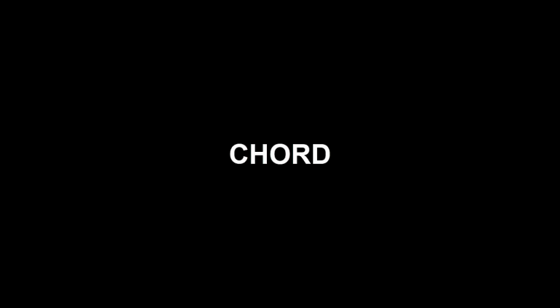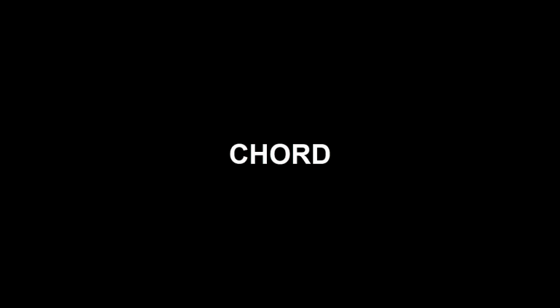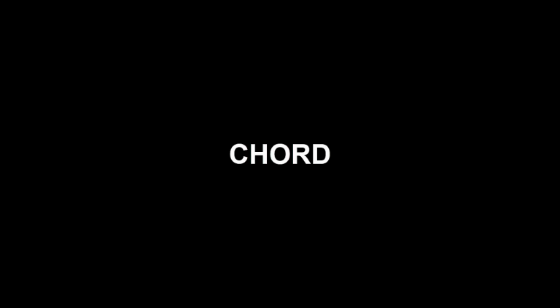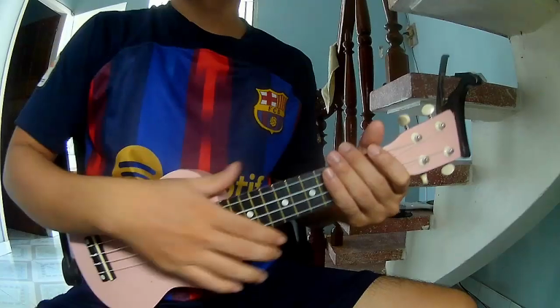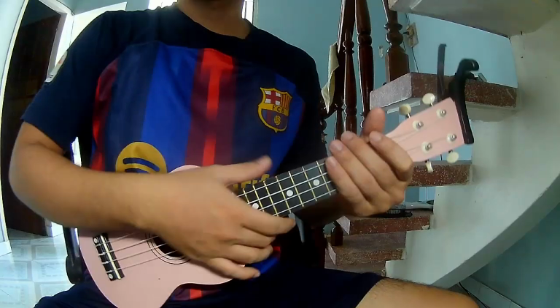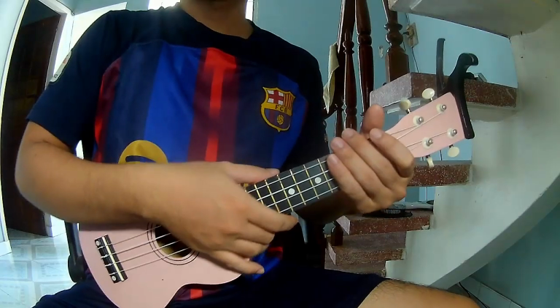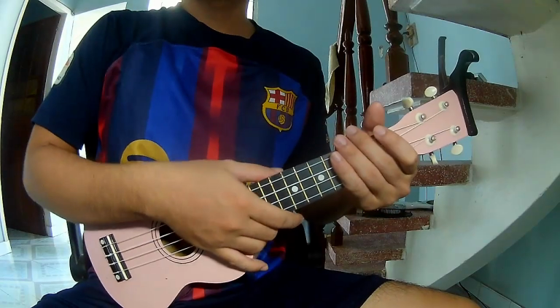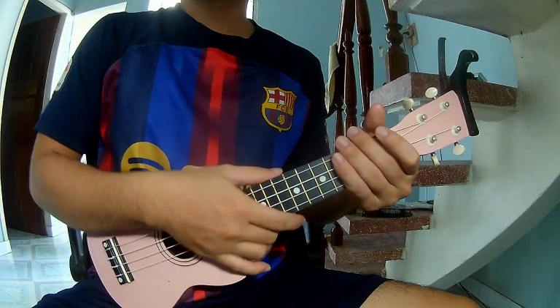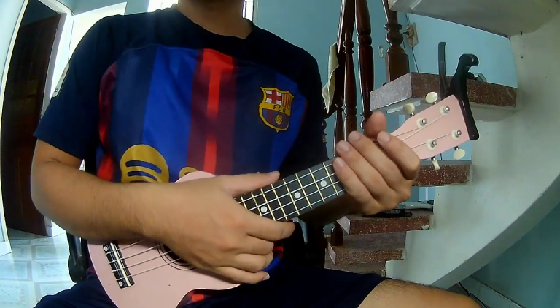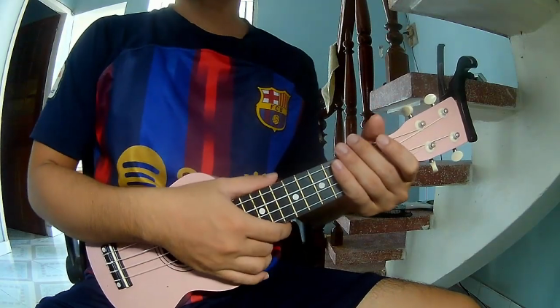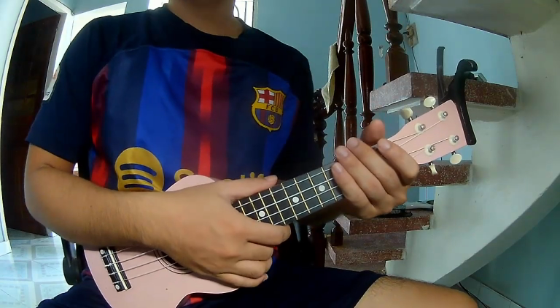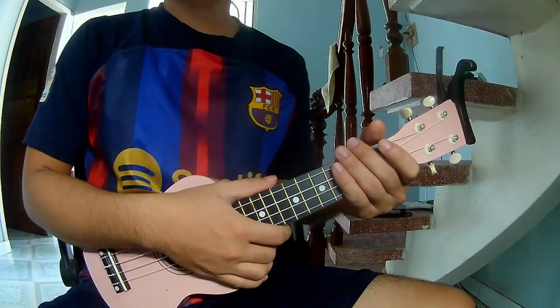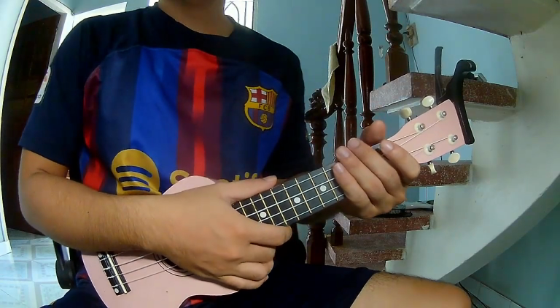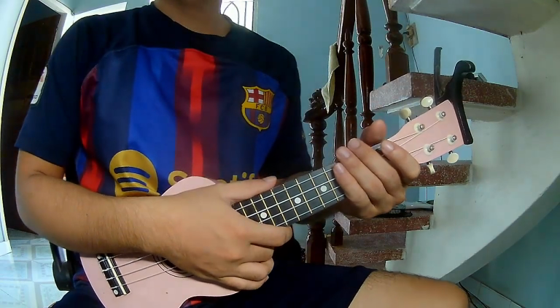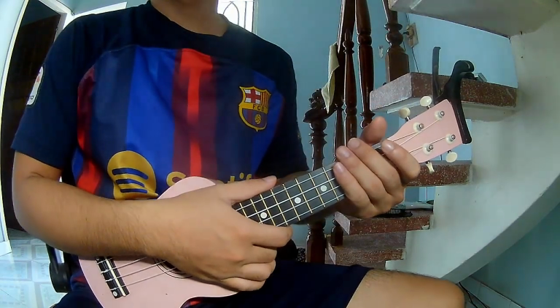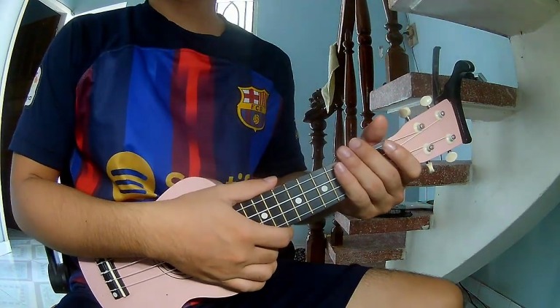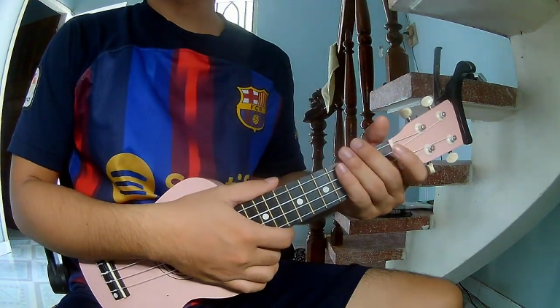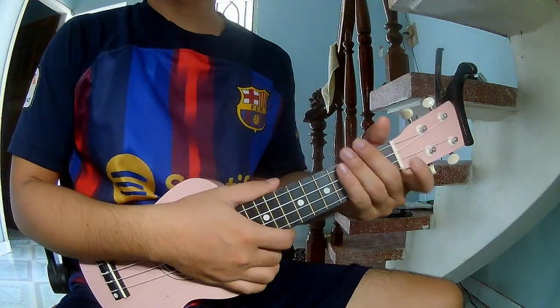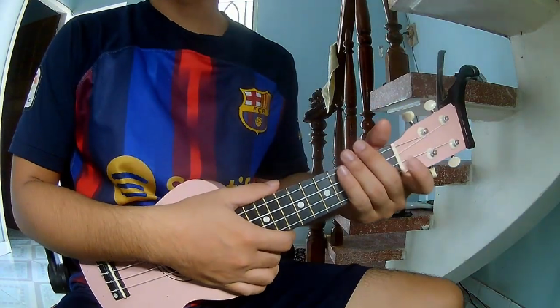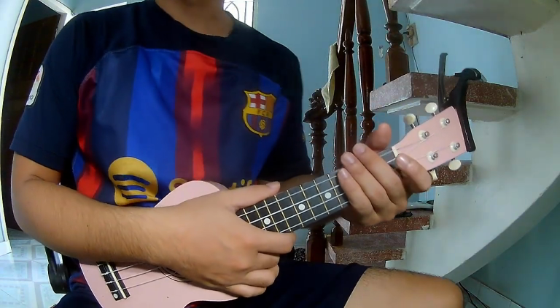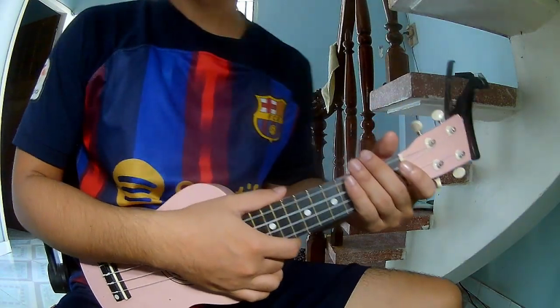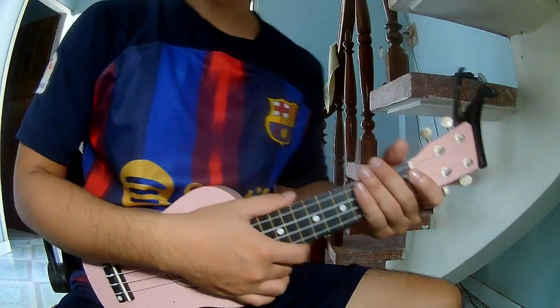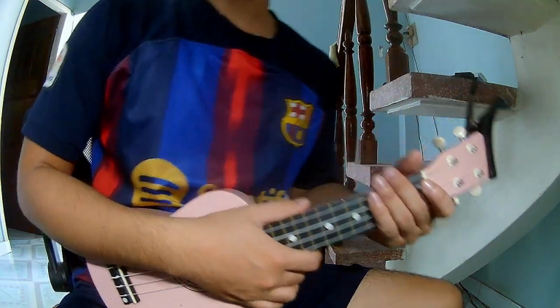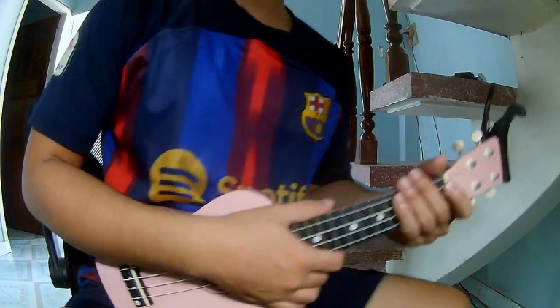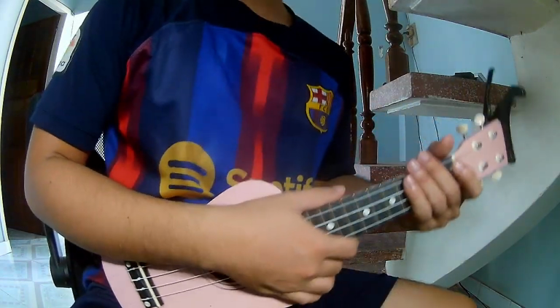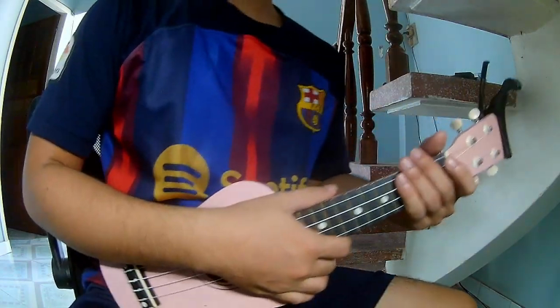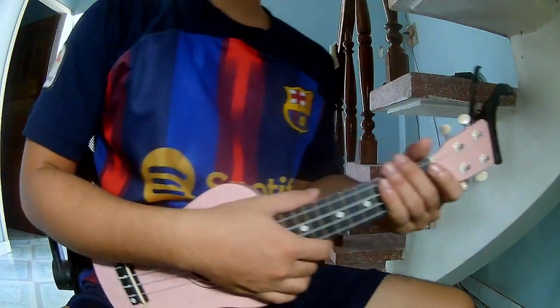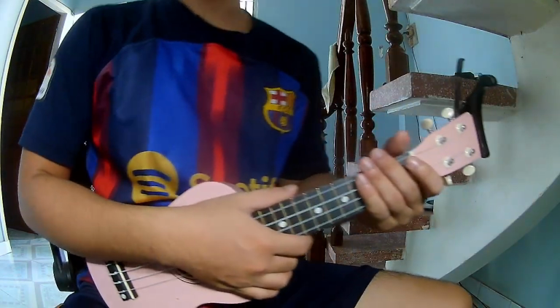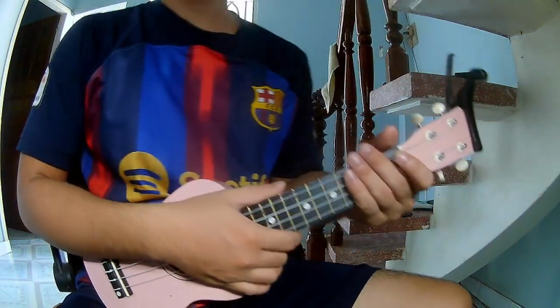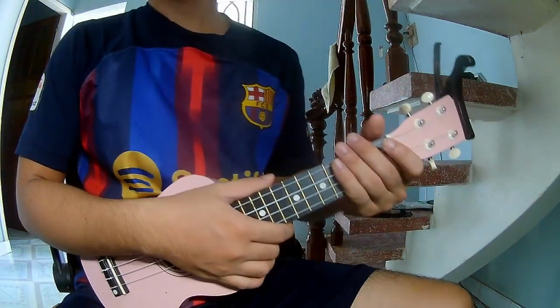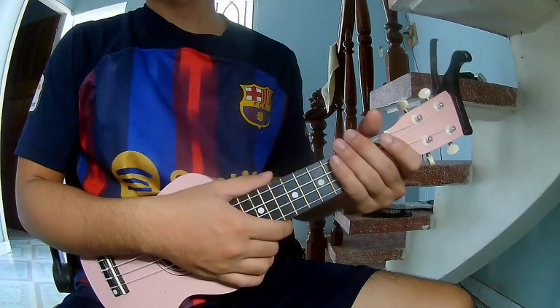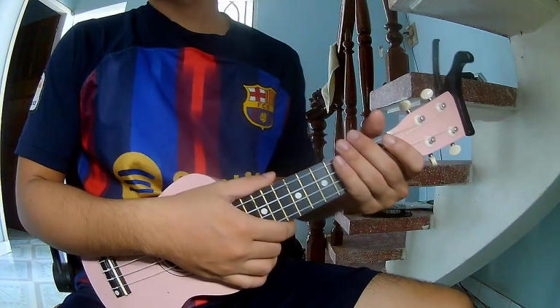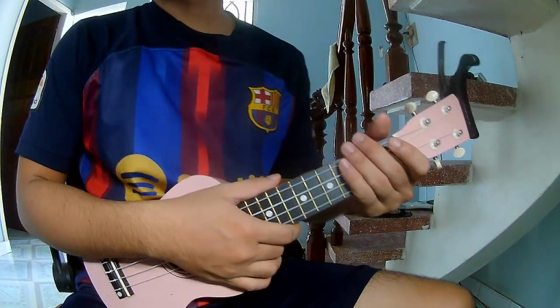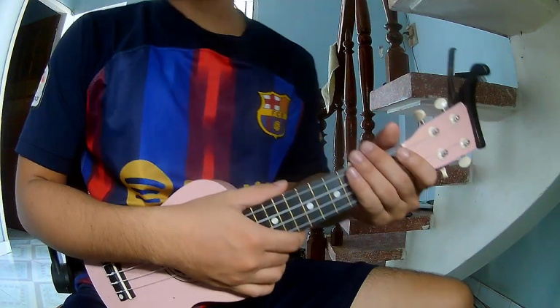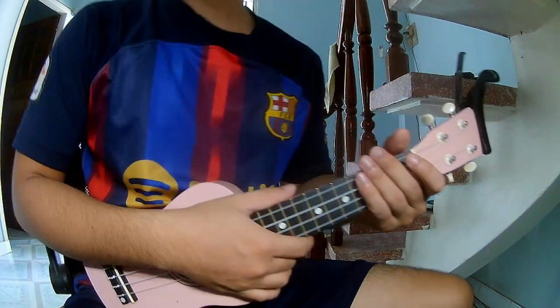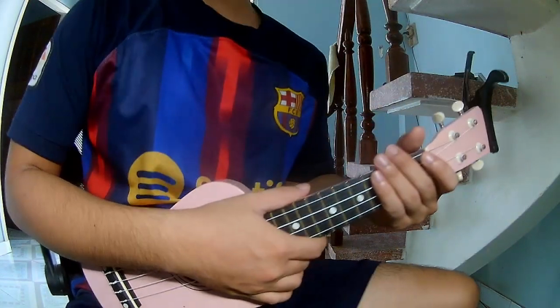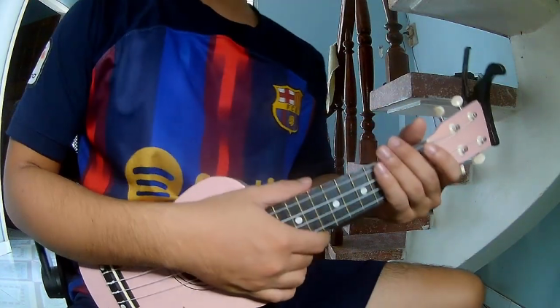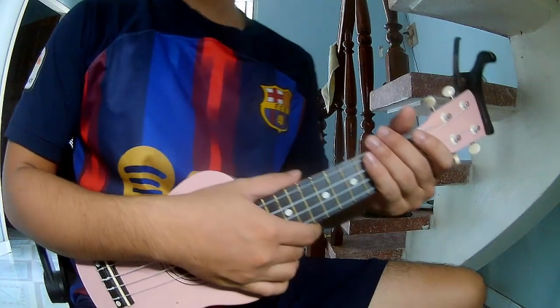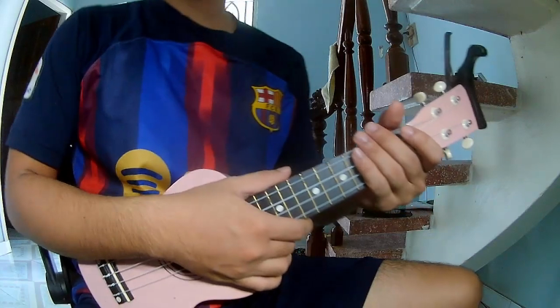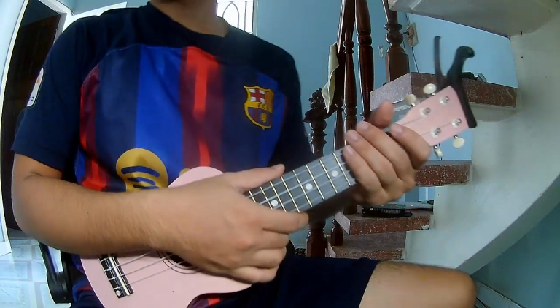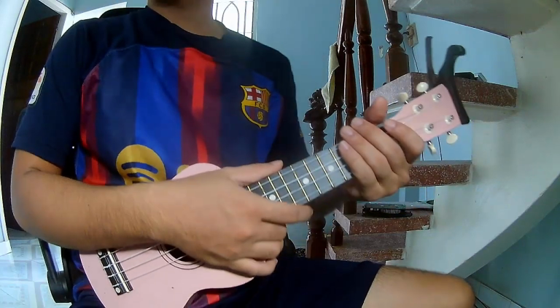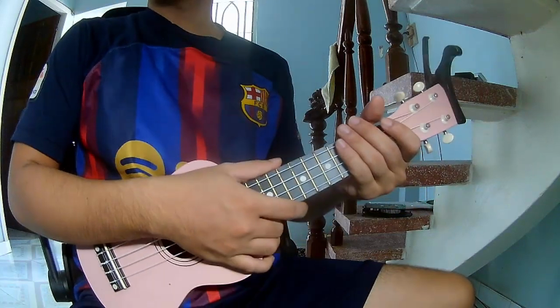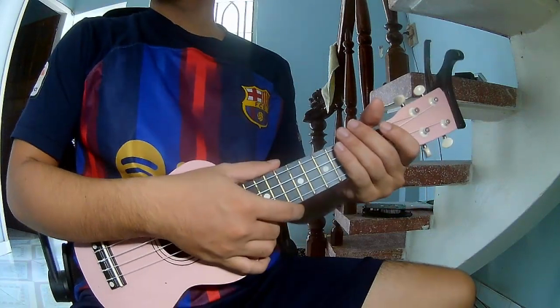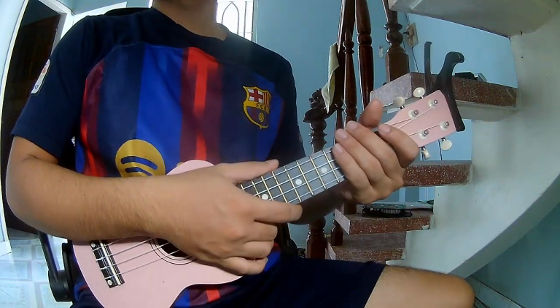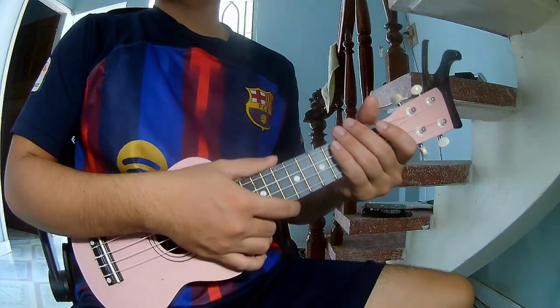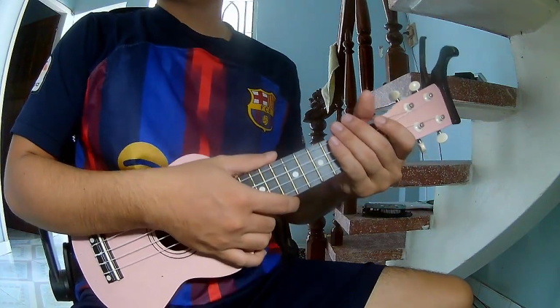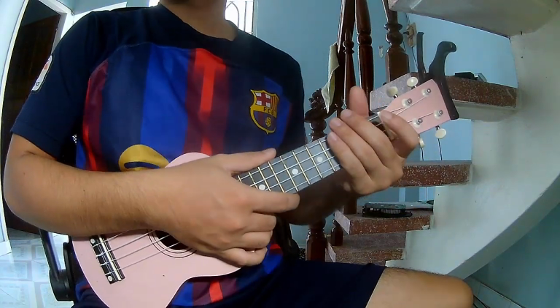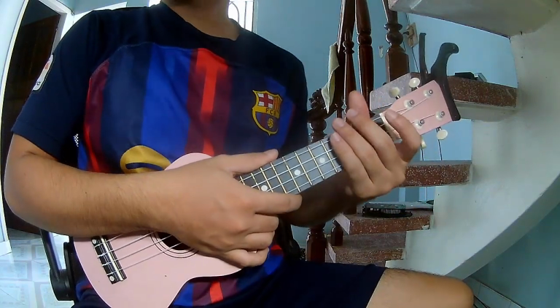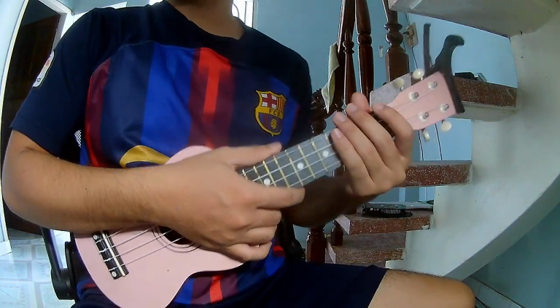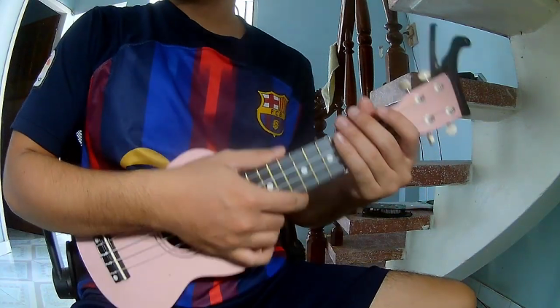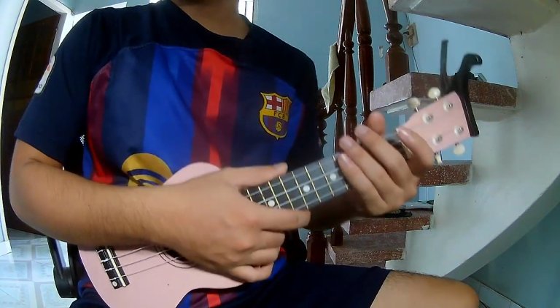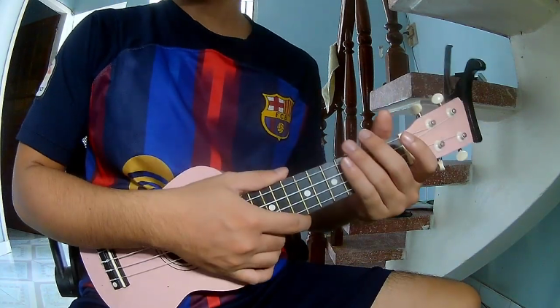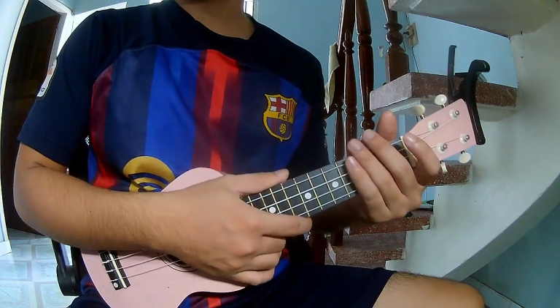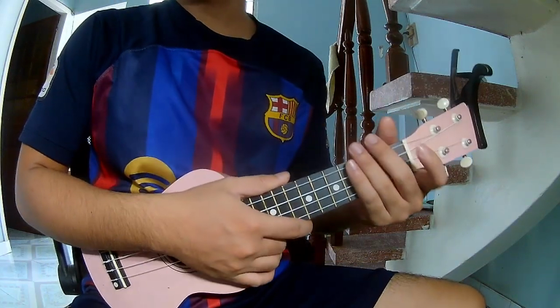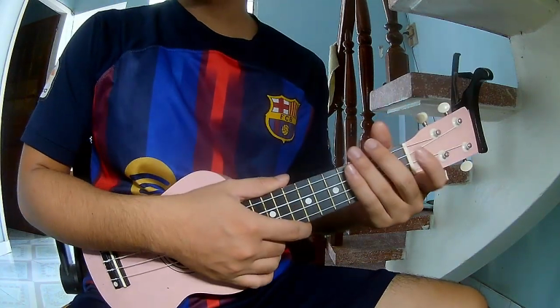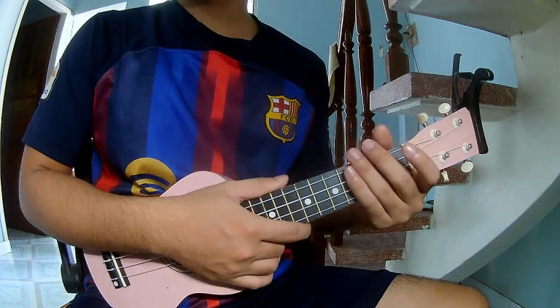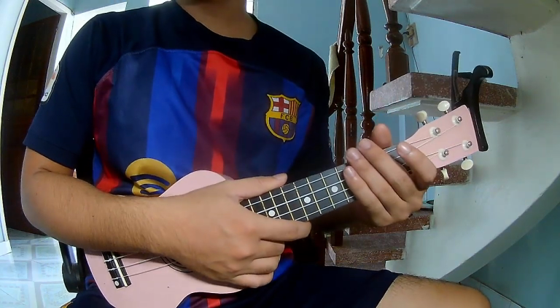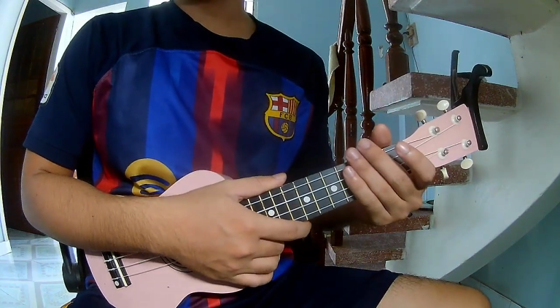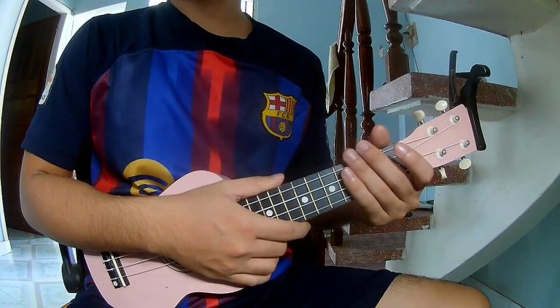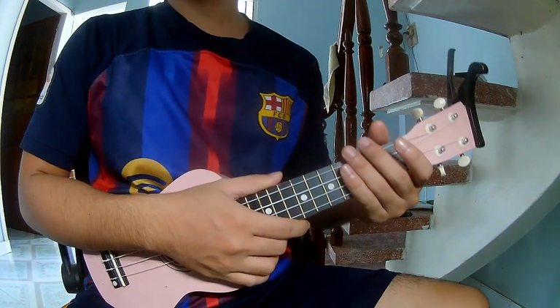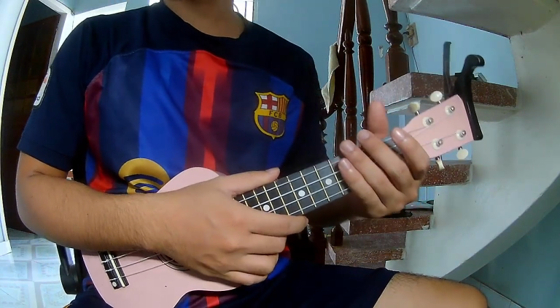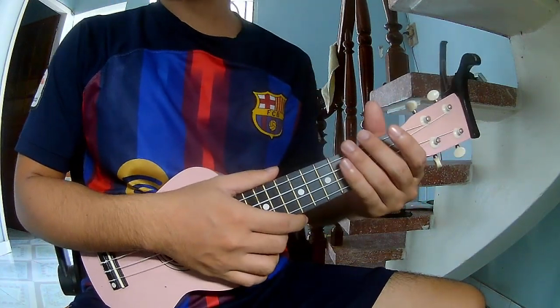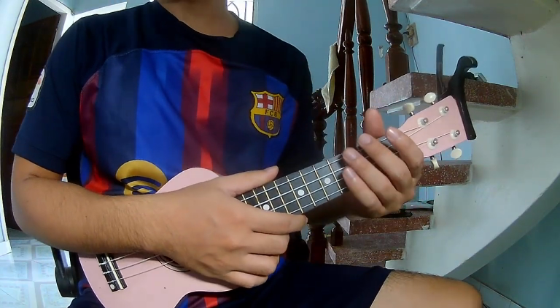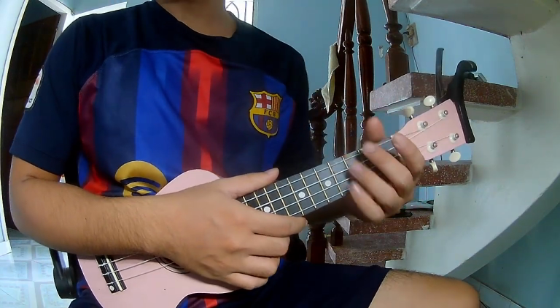Hi everyone, today we'll share how to play guitar — 'Bester Up' by Alan Walker, Dash Berlin and Vista.